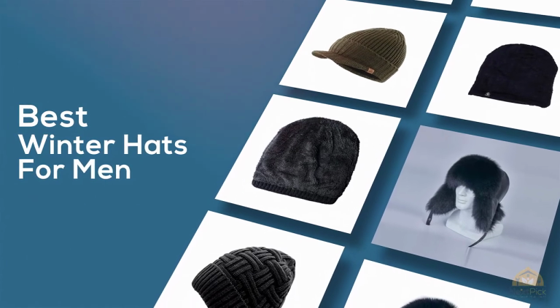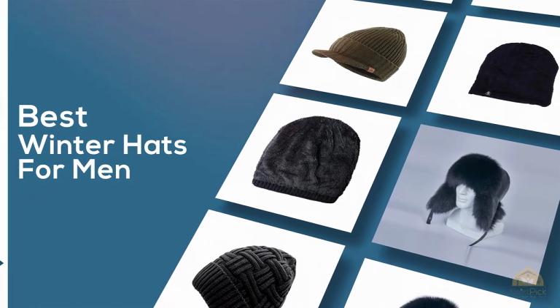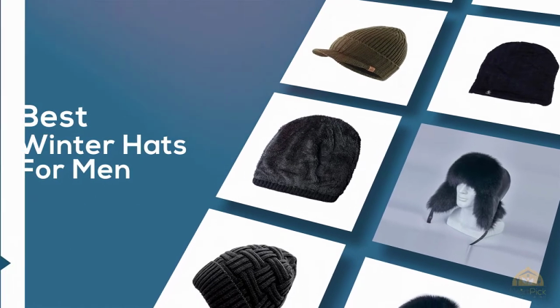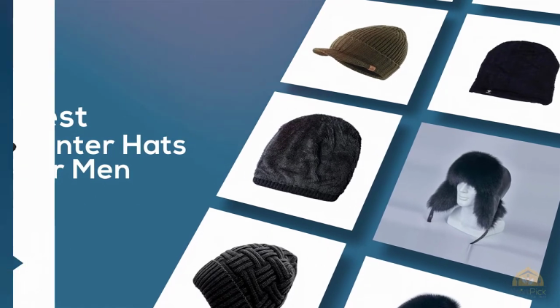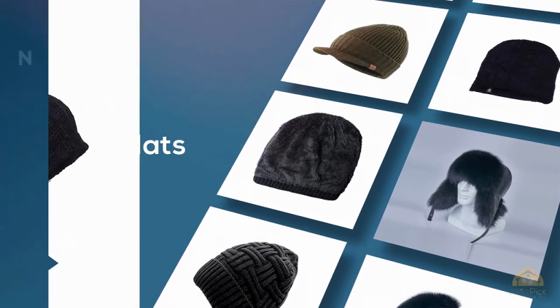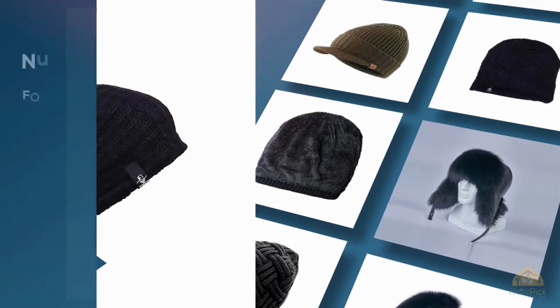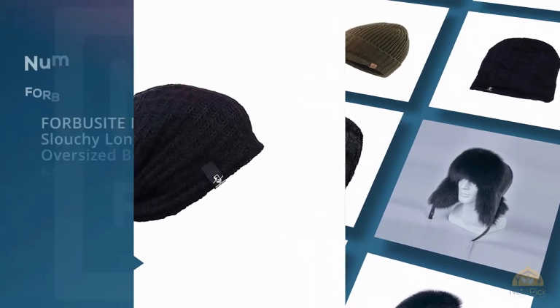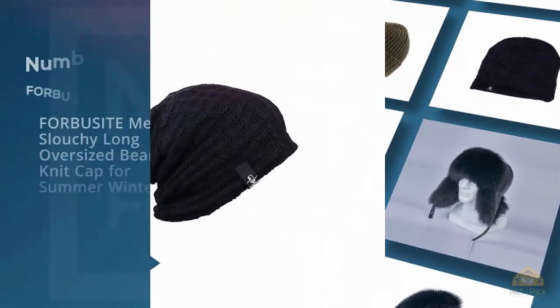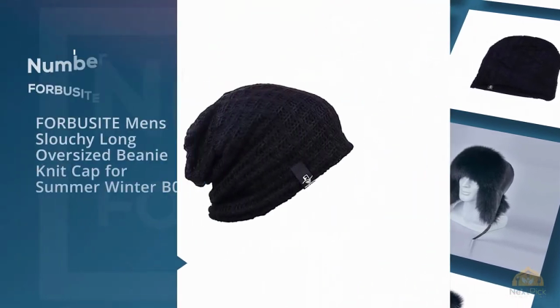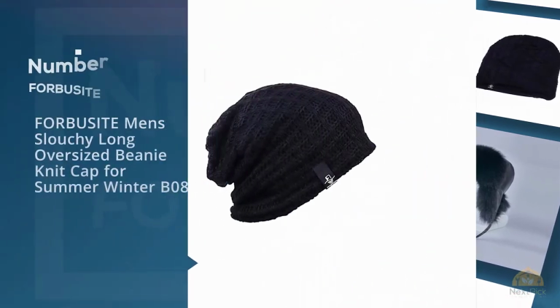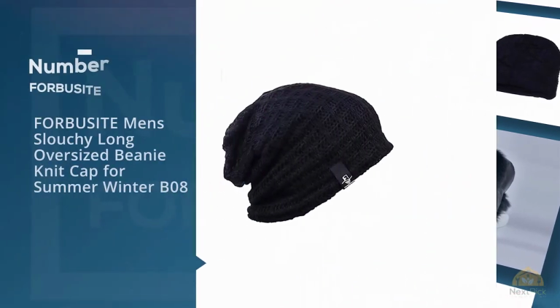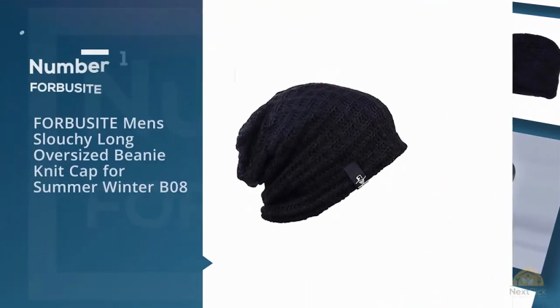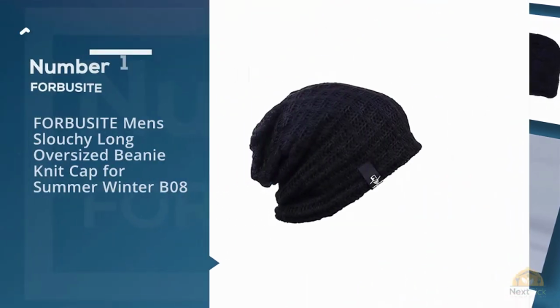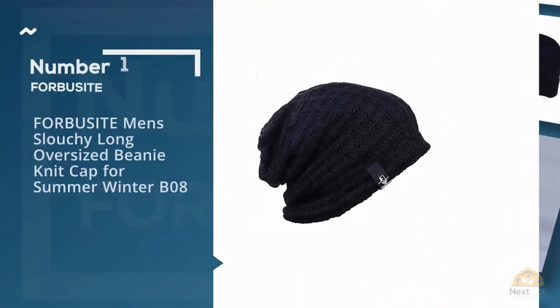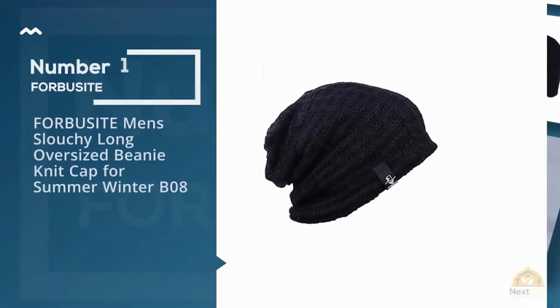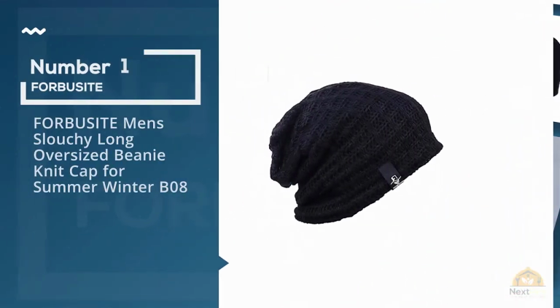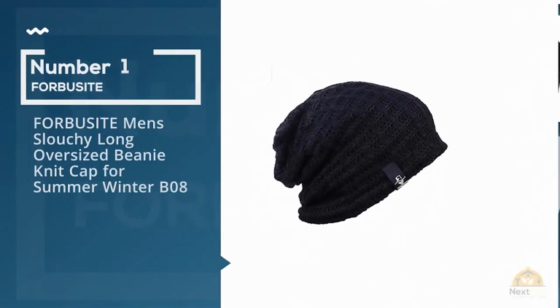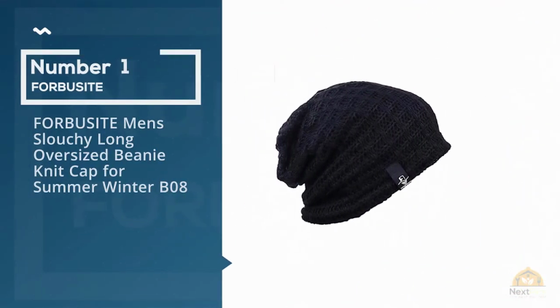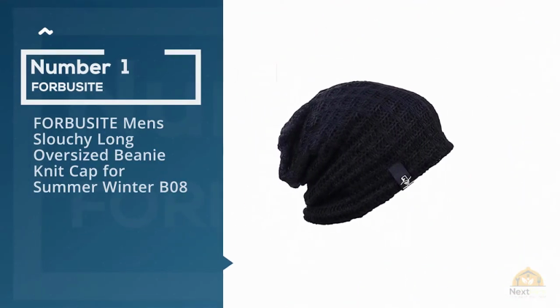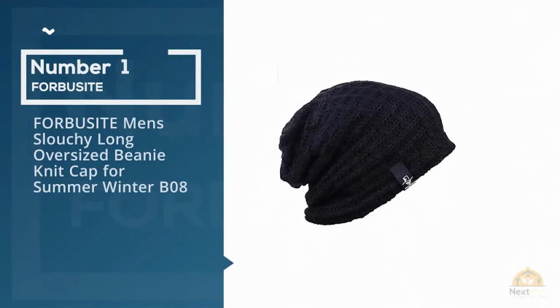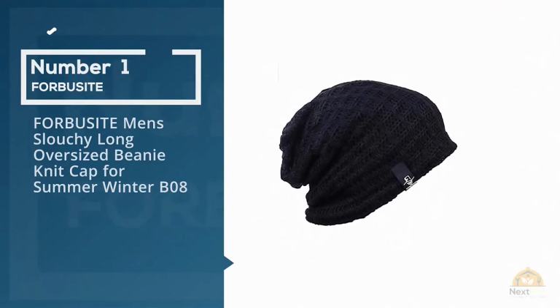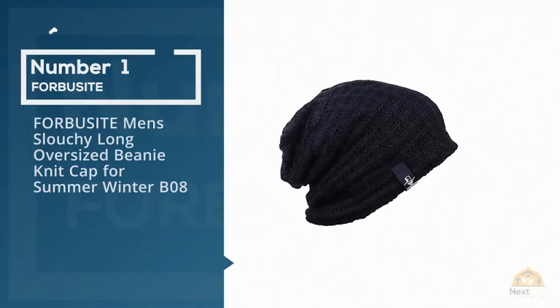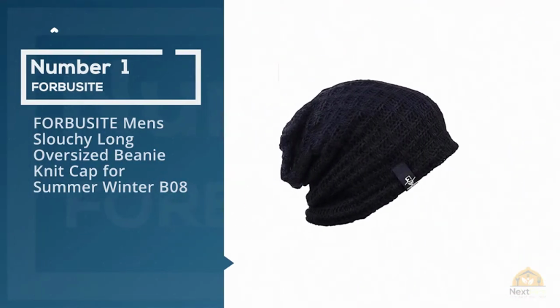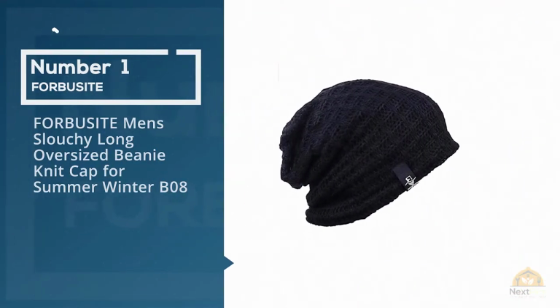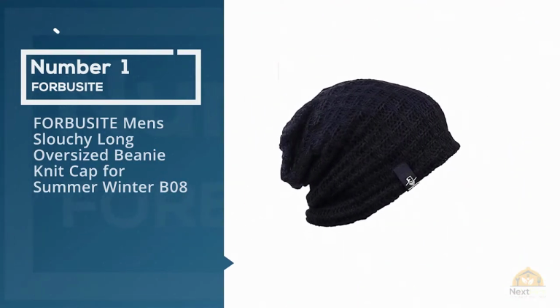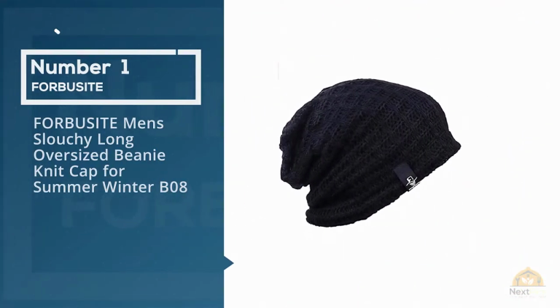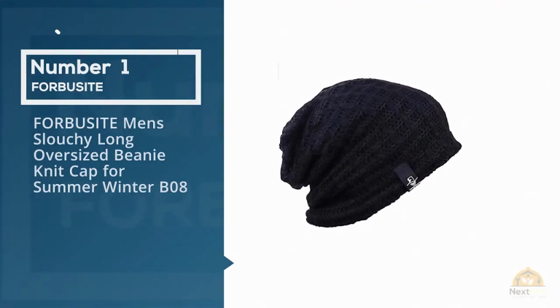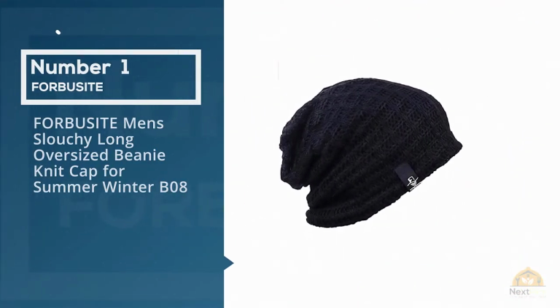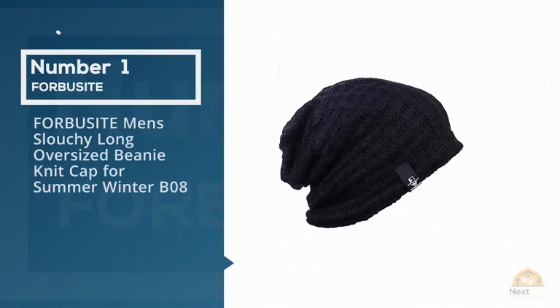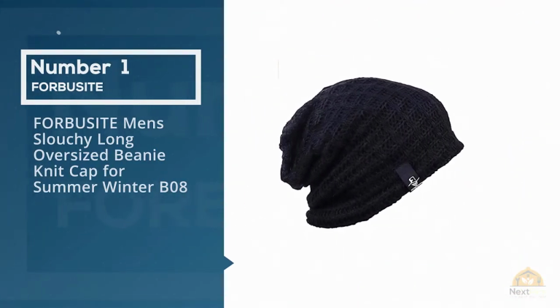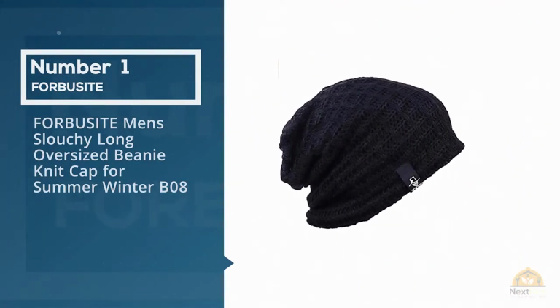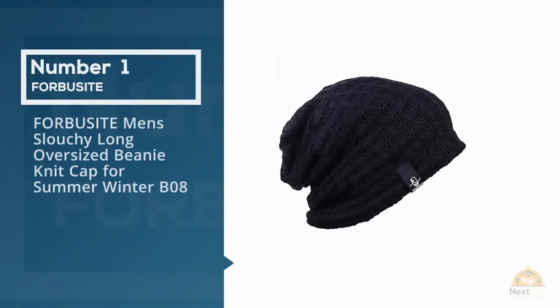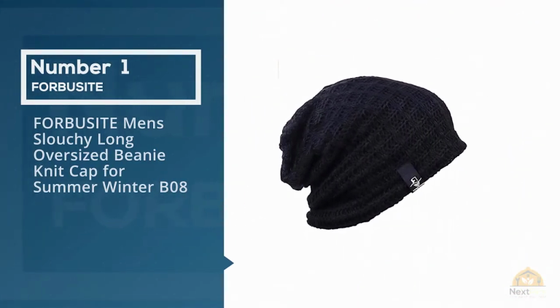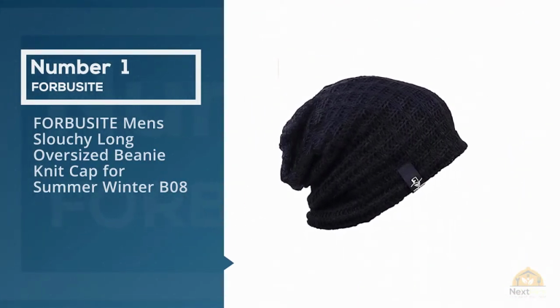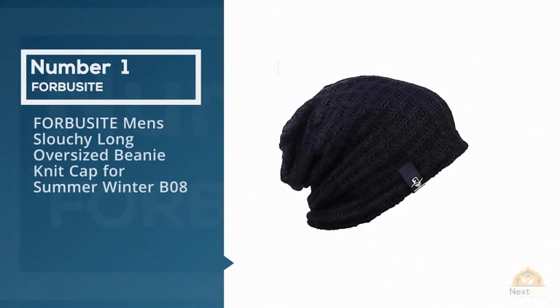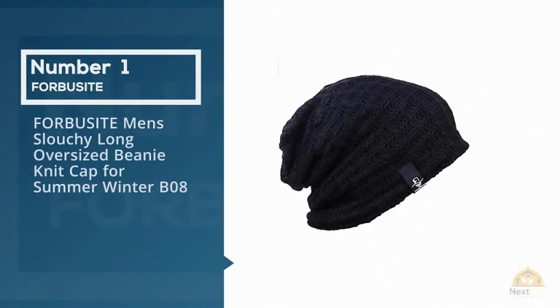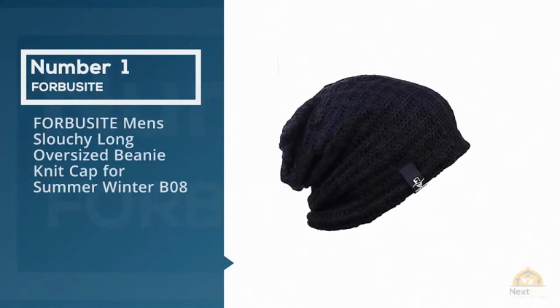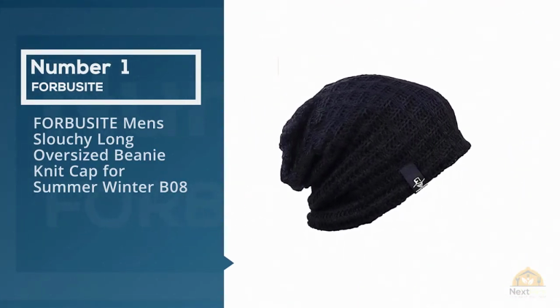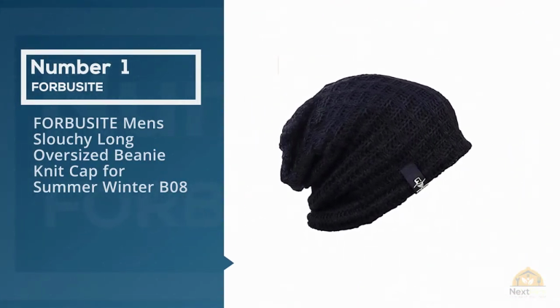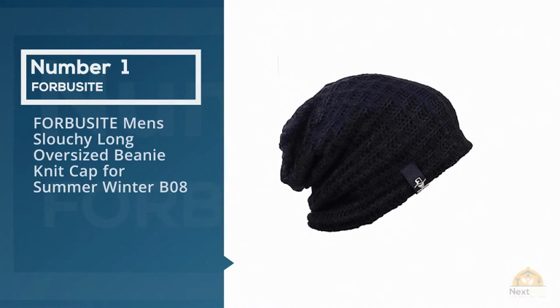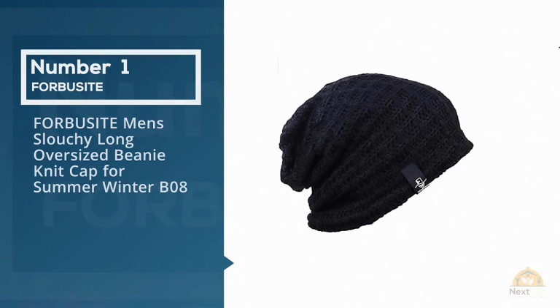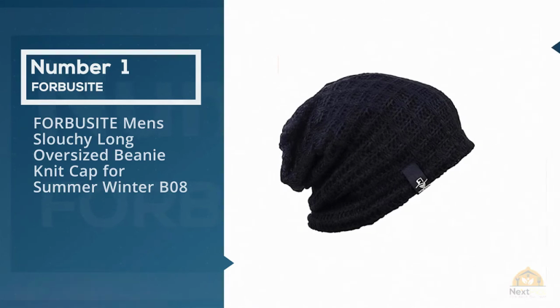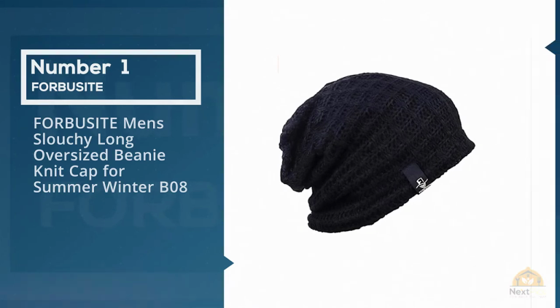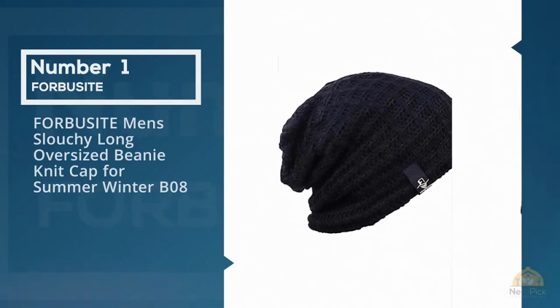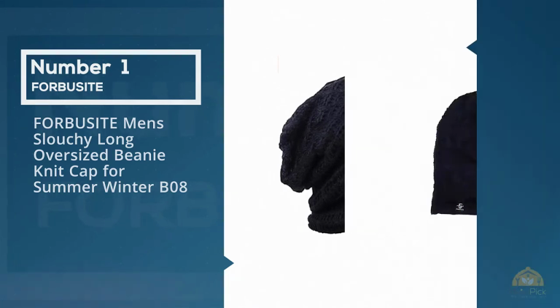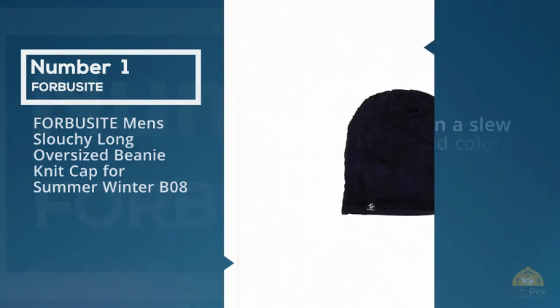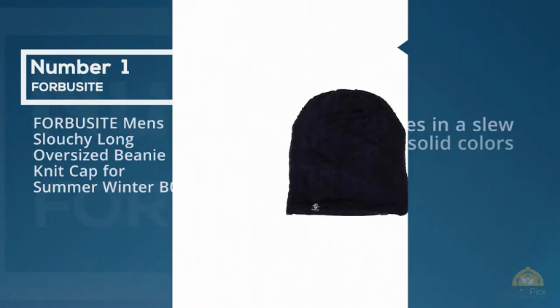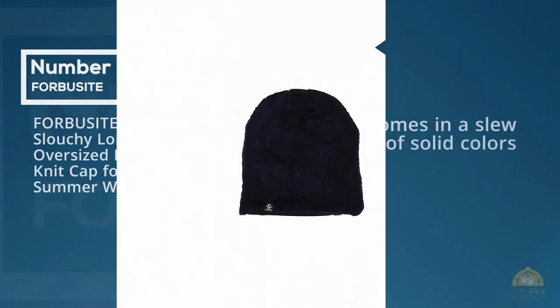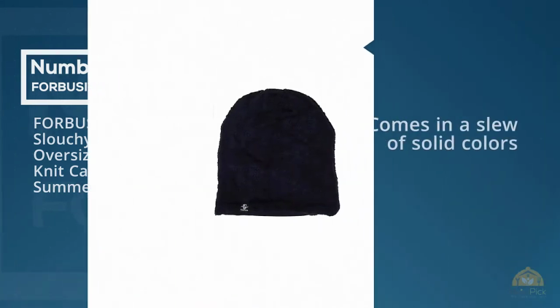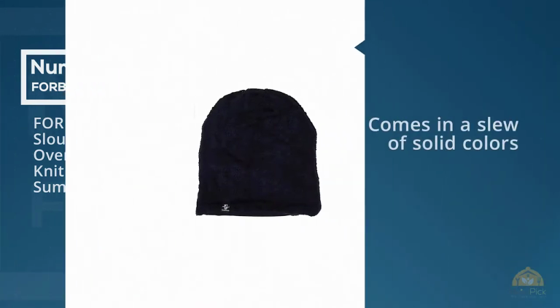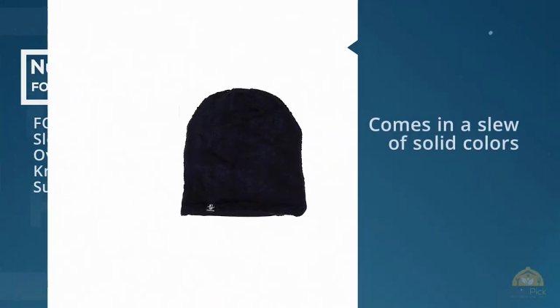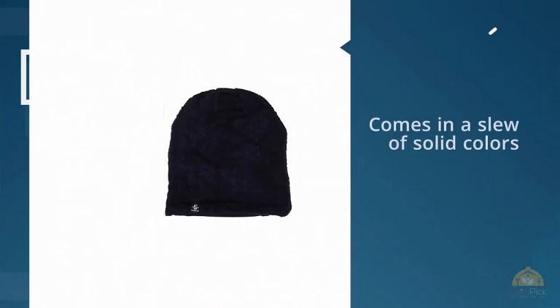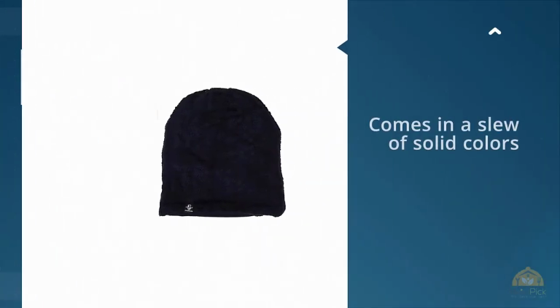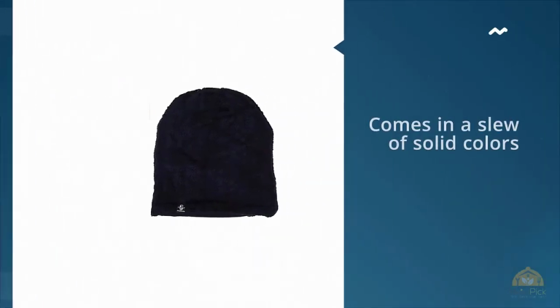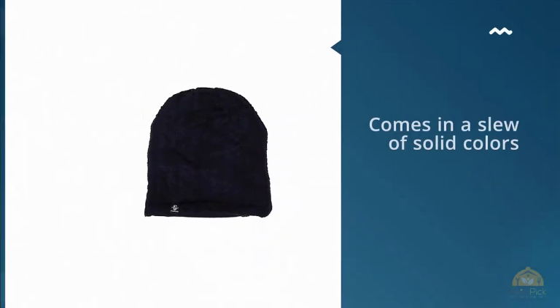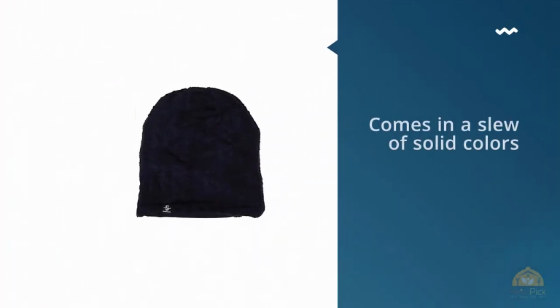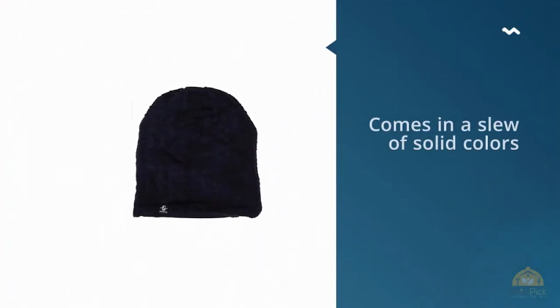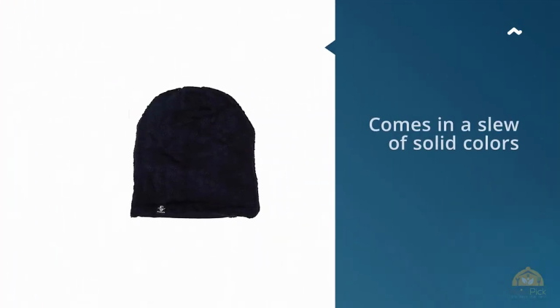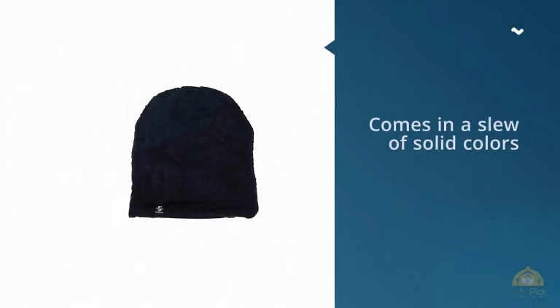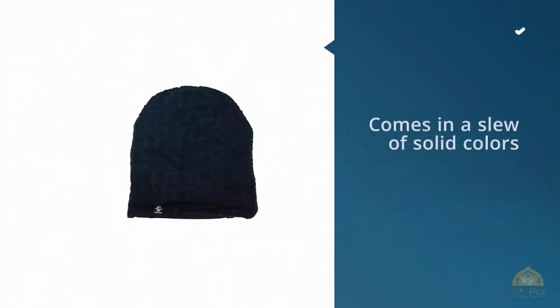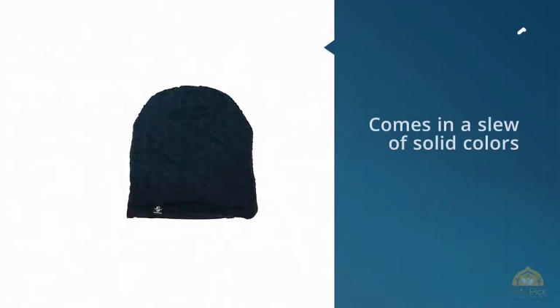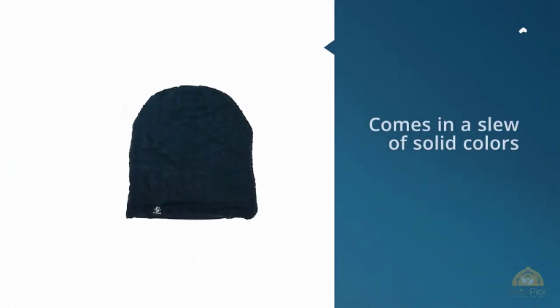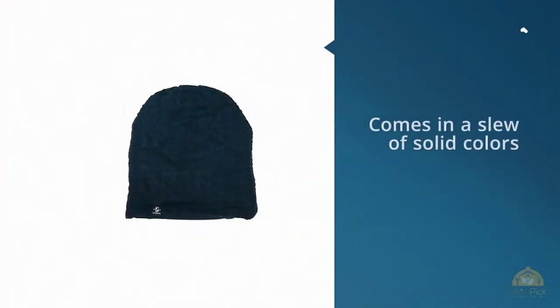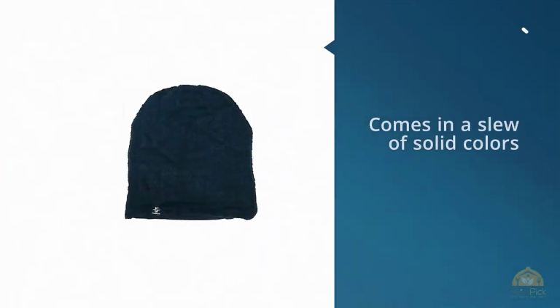Number 1, most popular: Forbusite Men's Slouchy Long Oversized Beanie Knit Cap for Summer Winter.